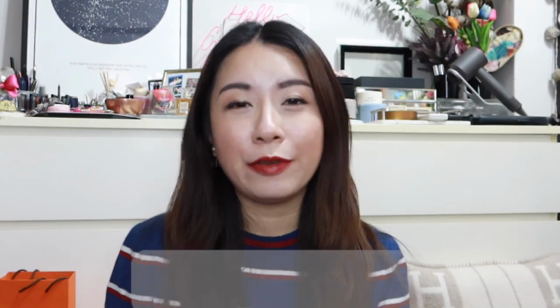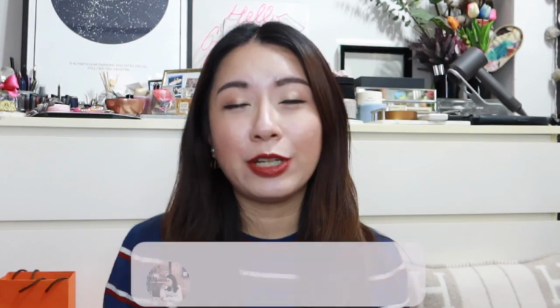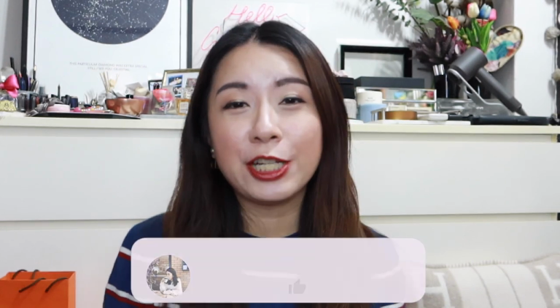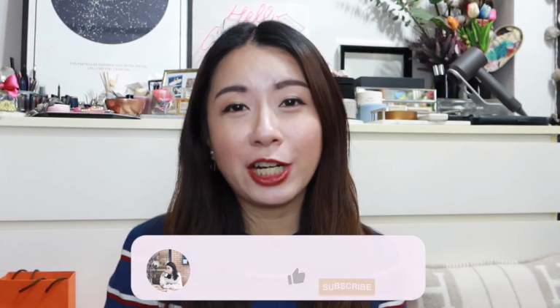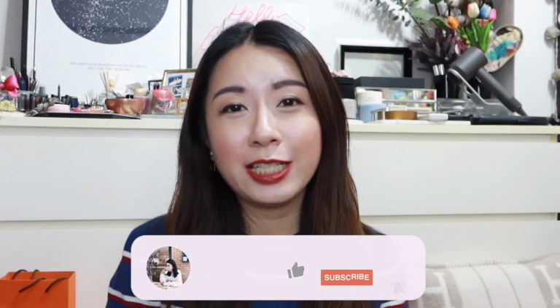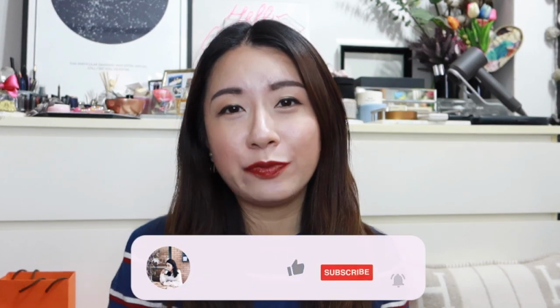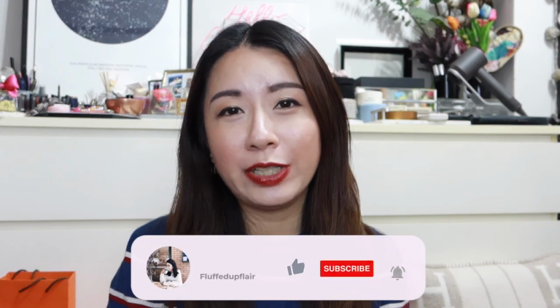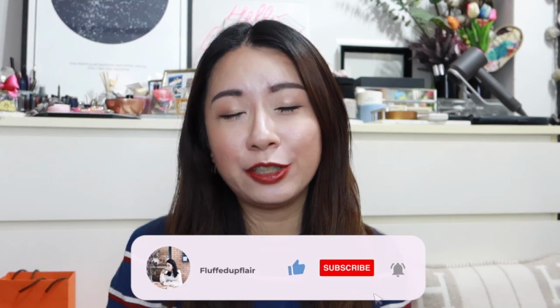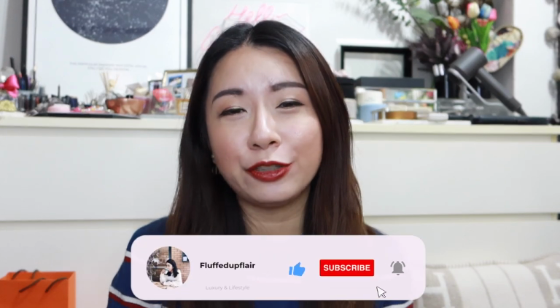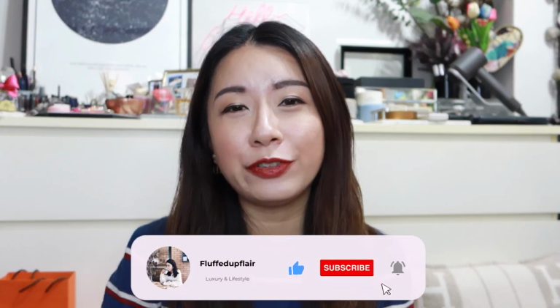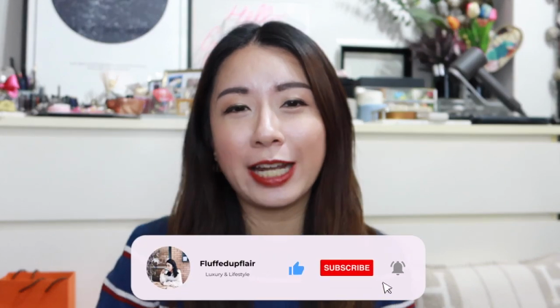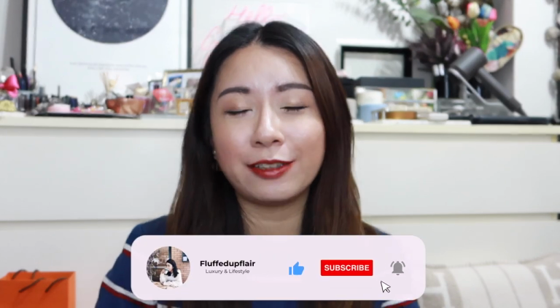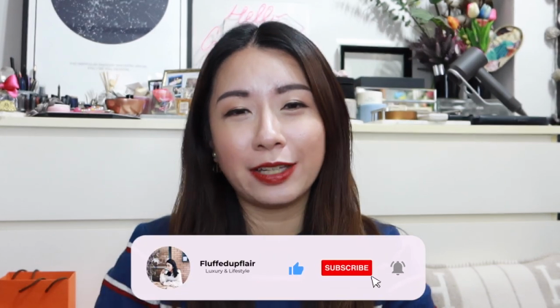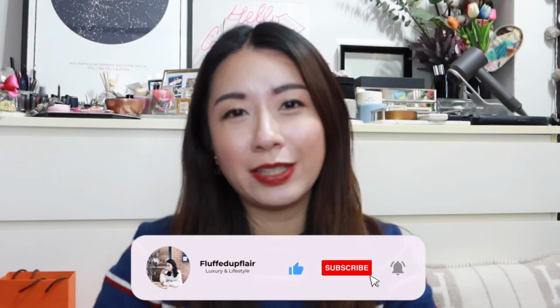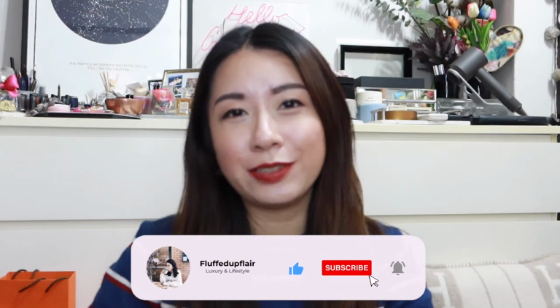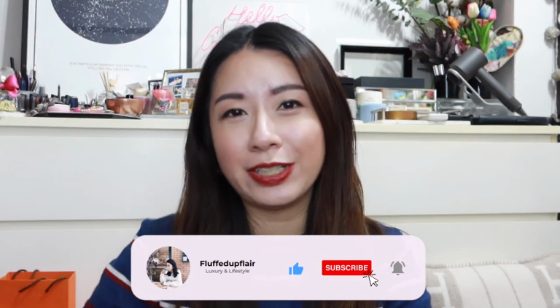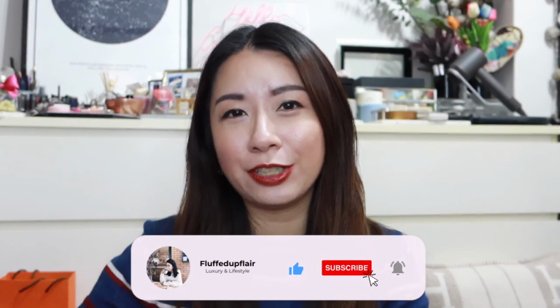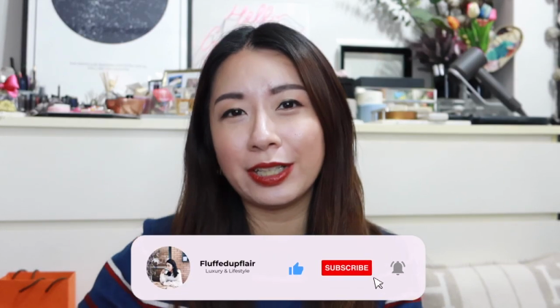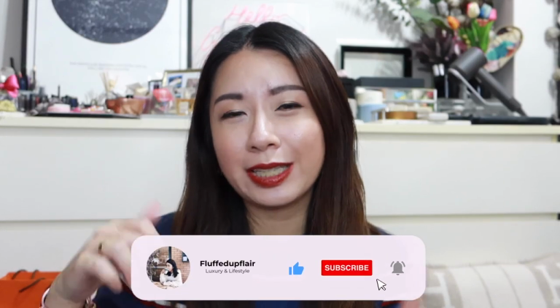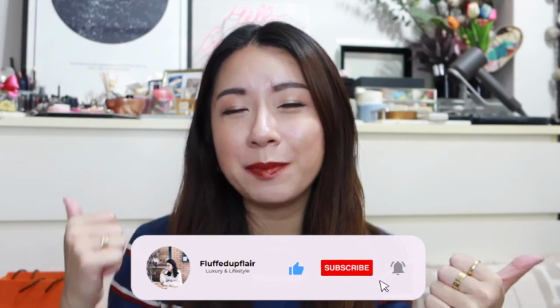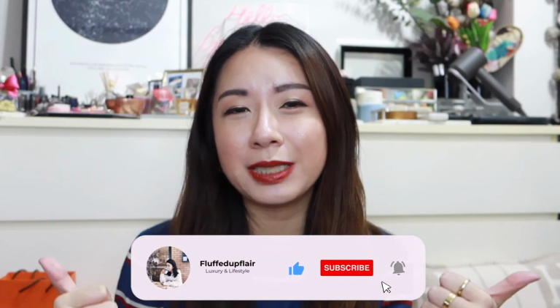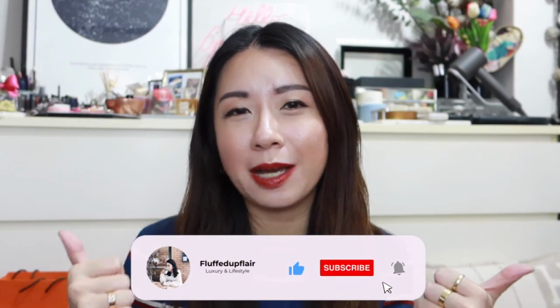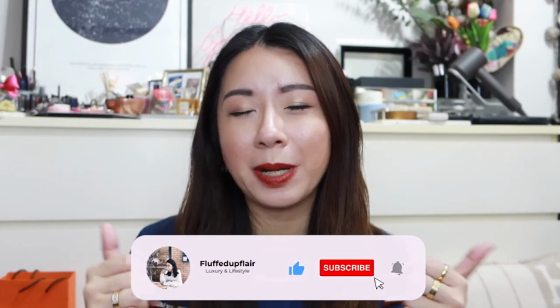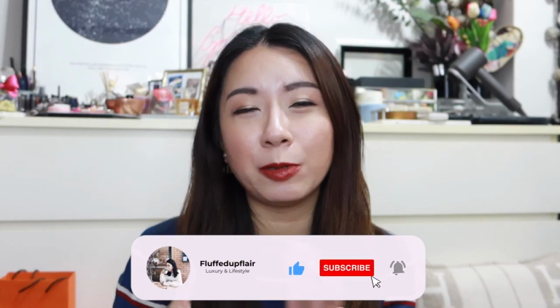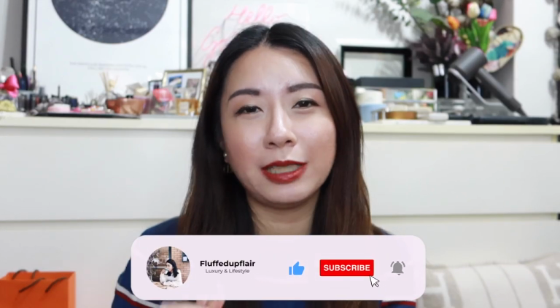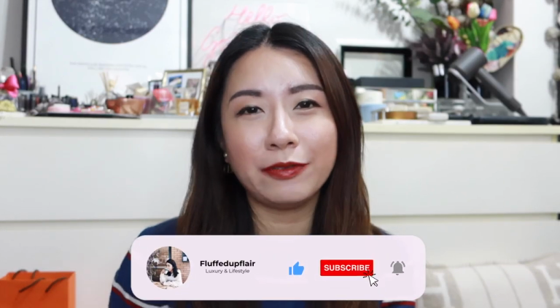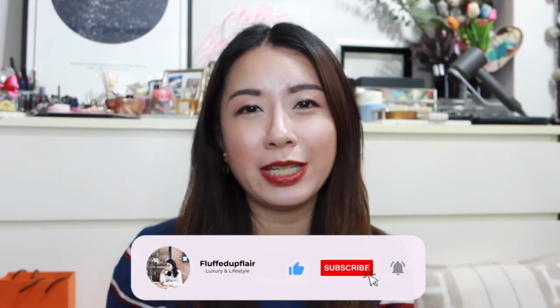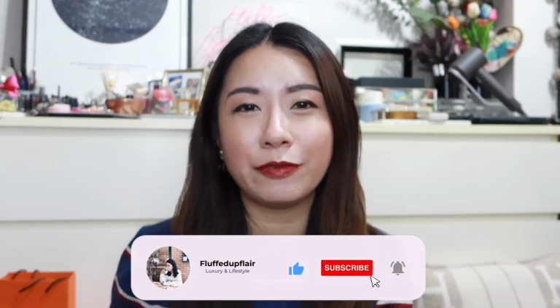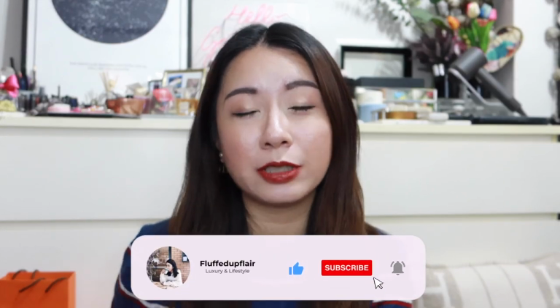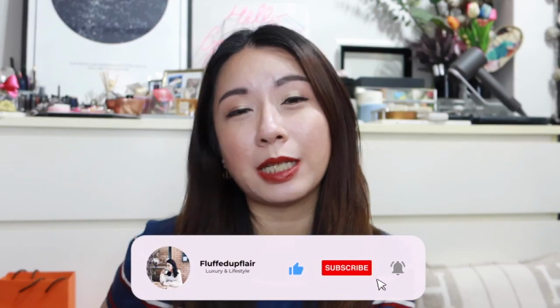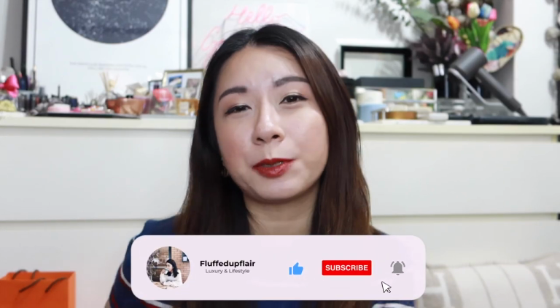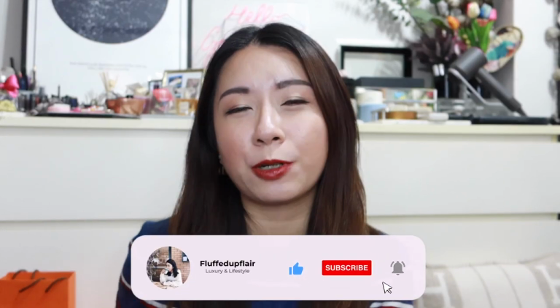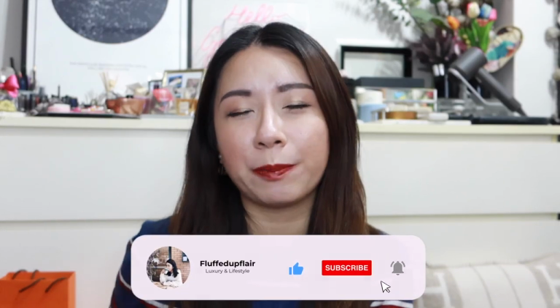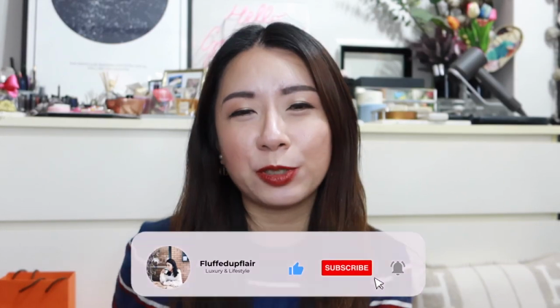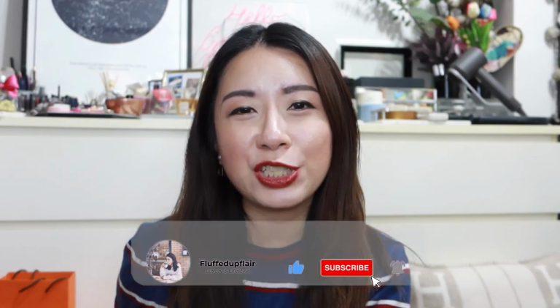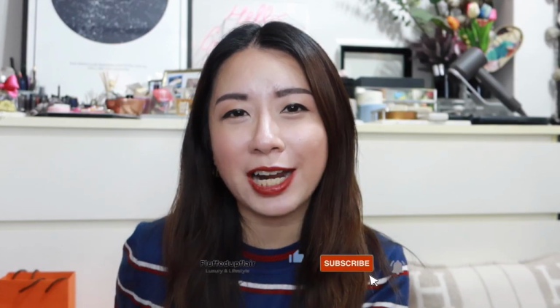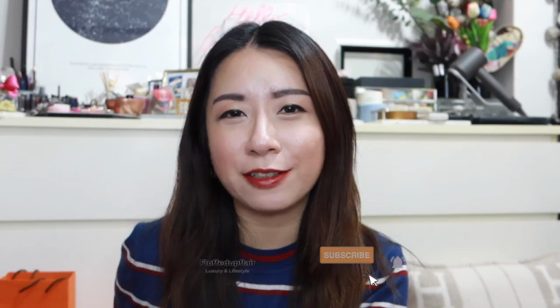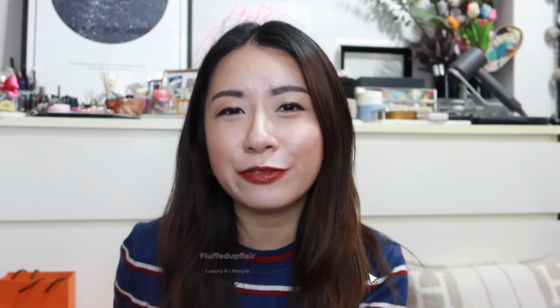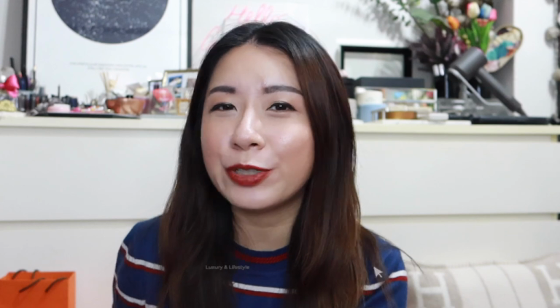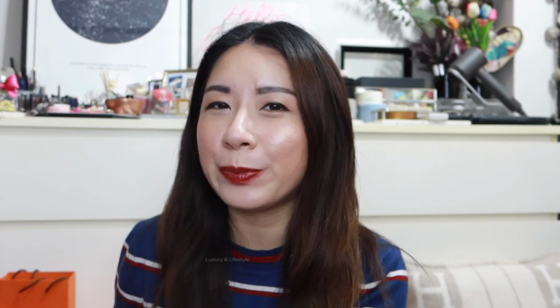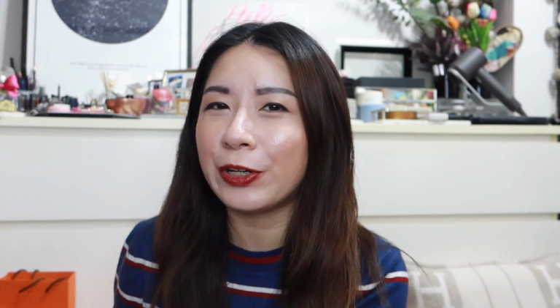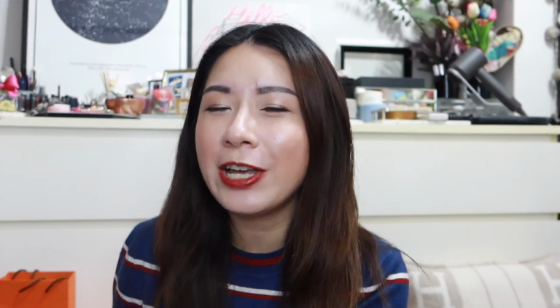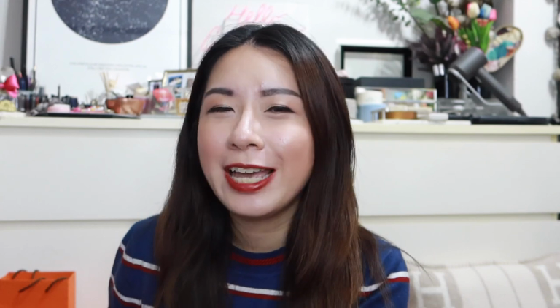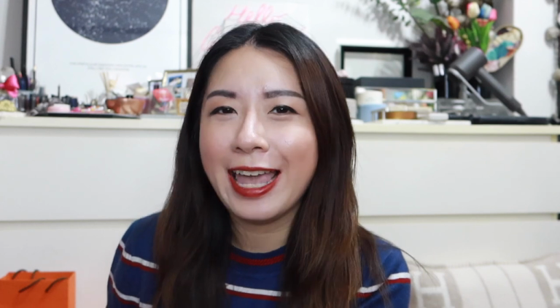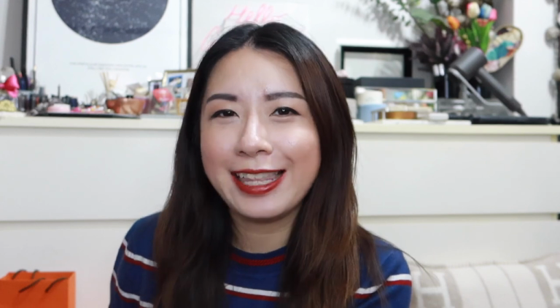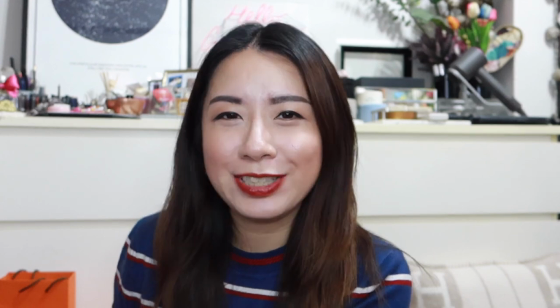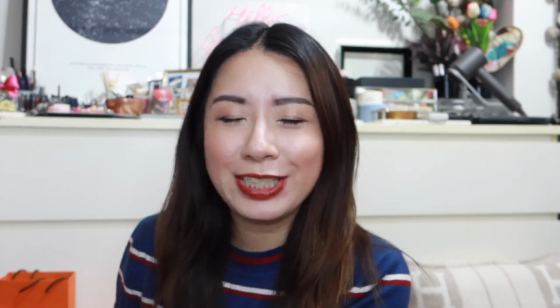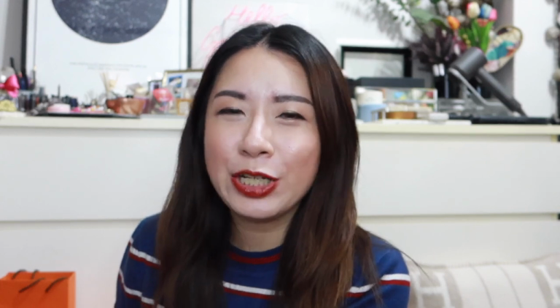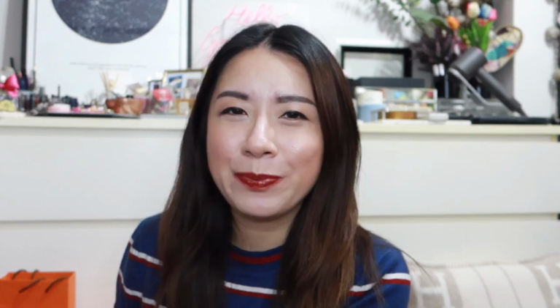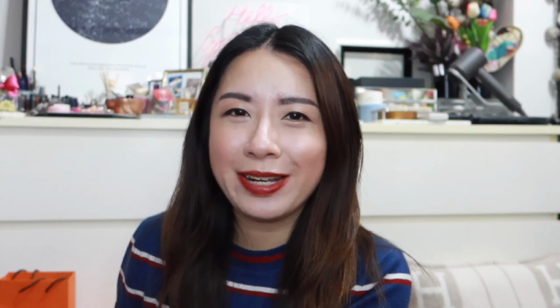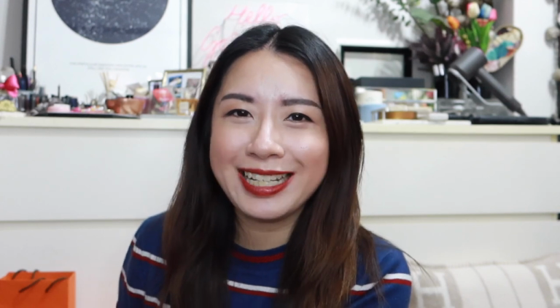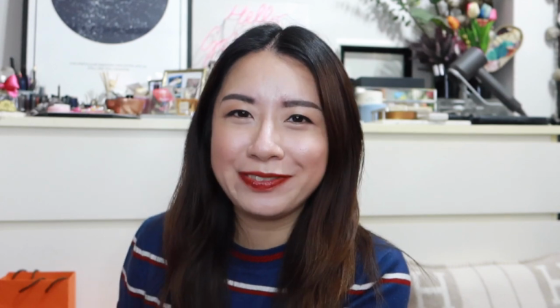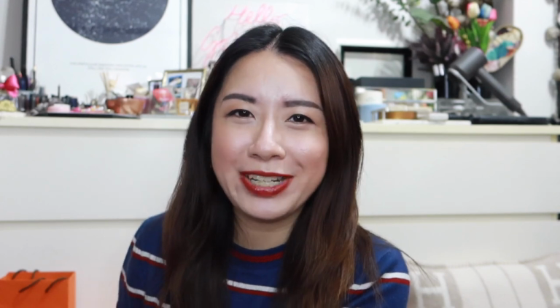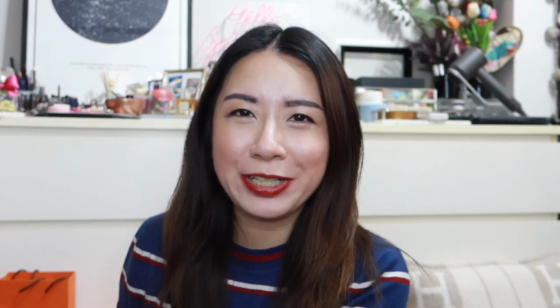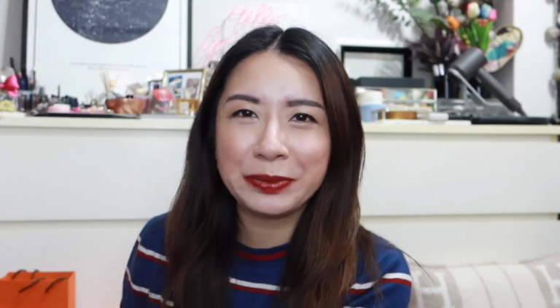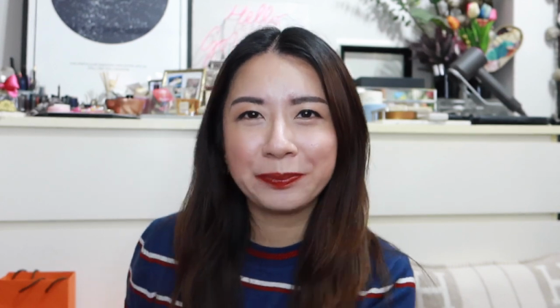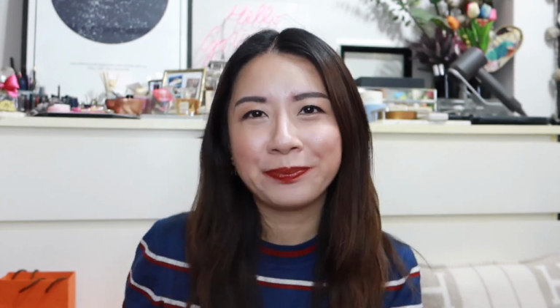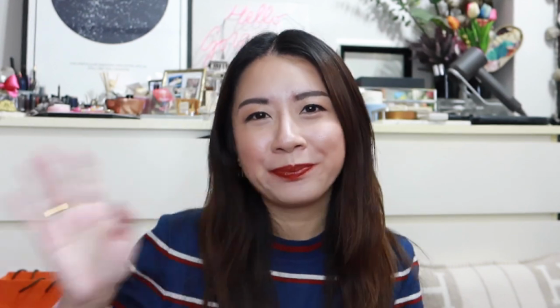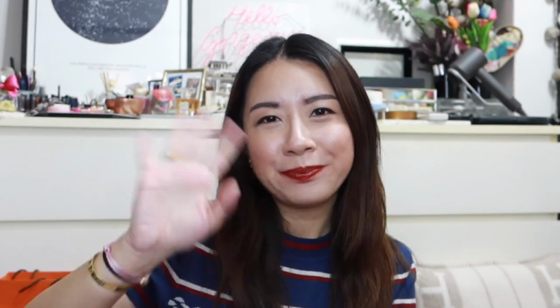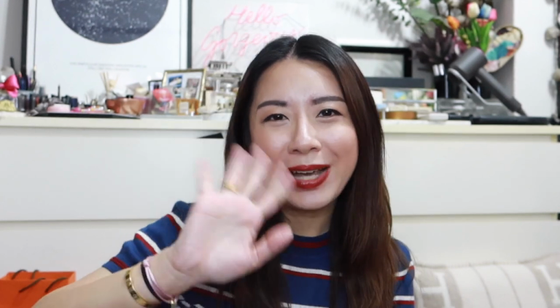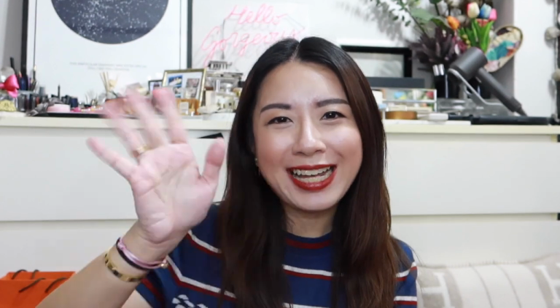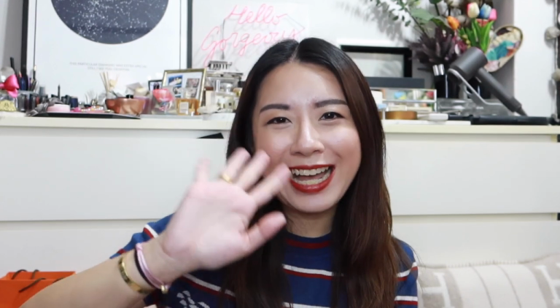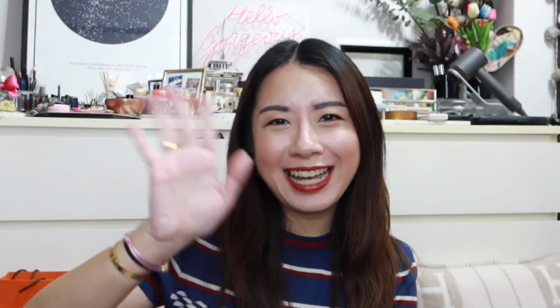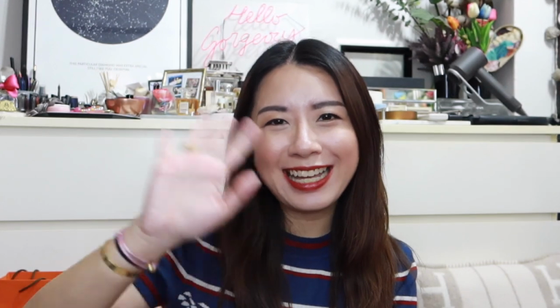If you enjoyed this video, don't forget to give it a thumbs up. I would love it if you subscribe to the channel for more. I'll see you in my next video. Bye guys!